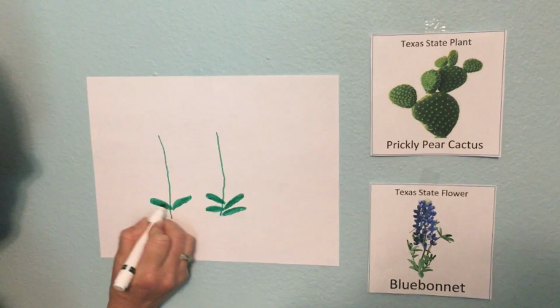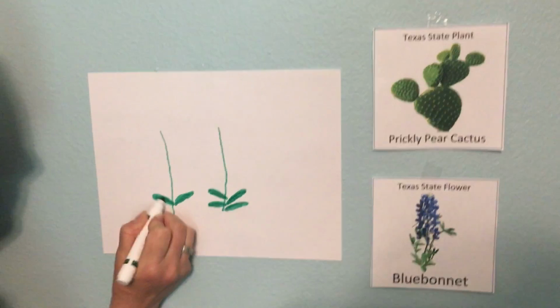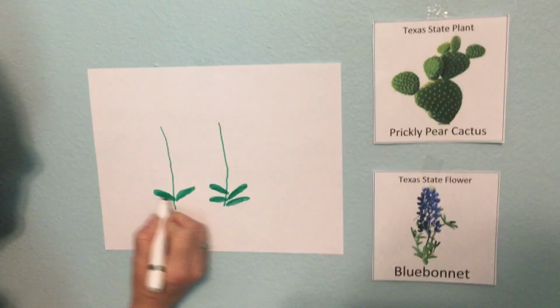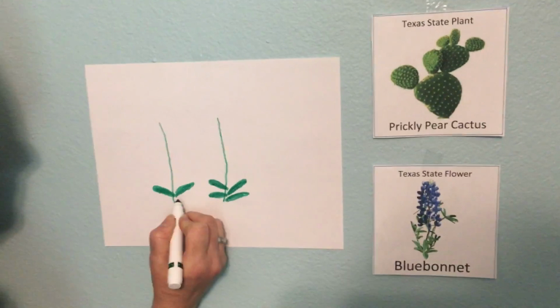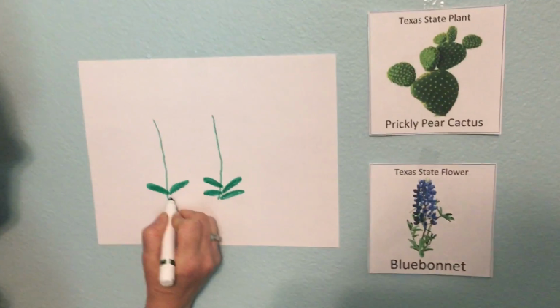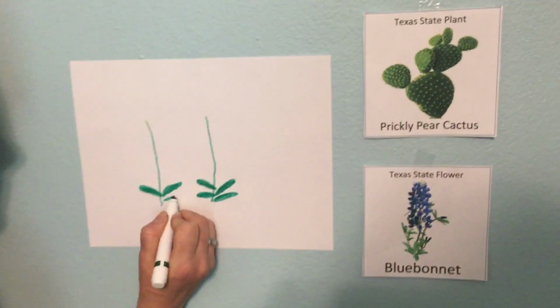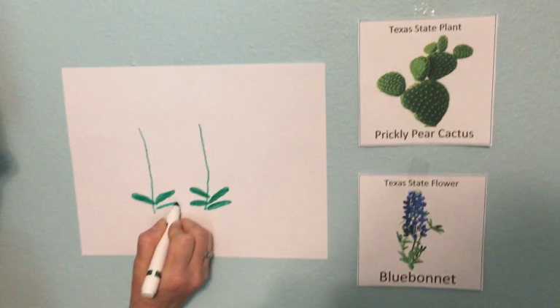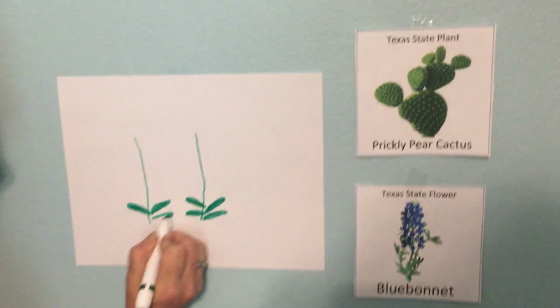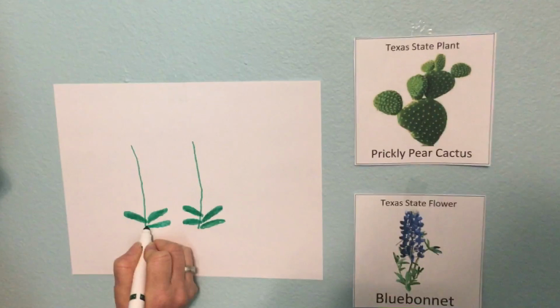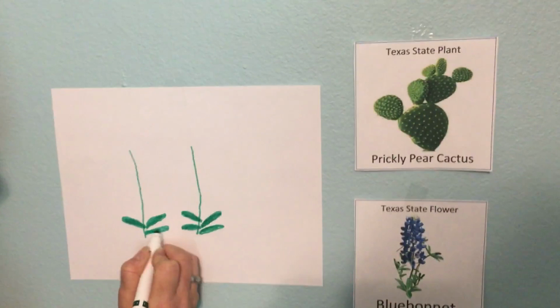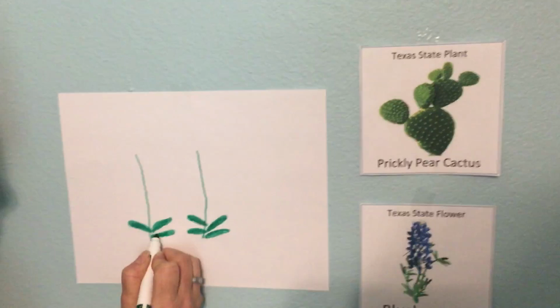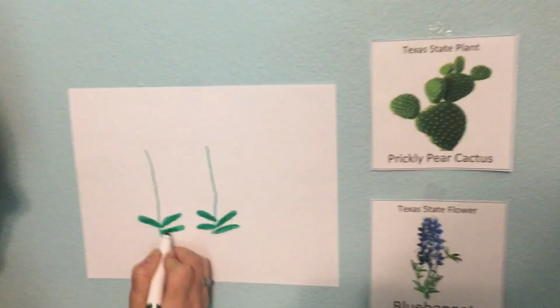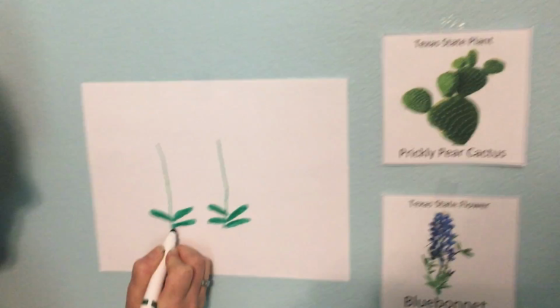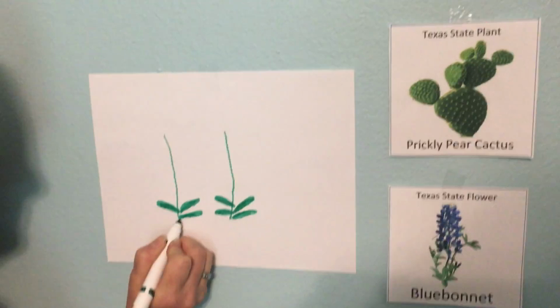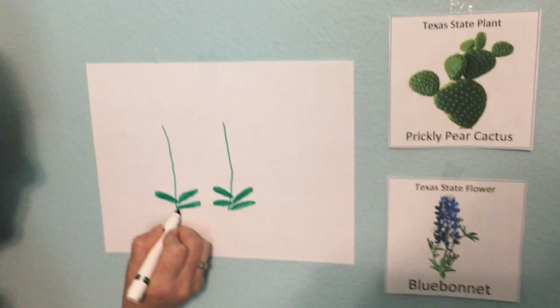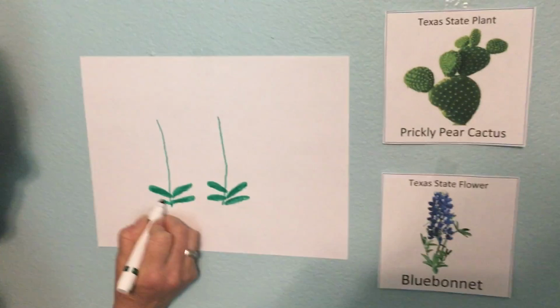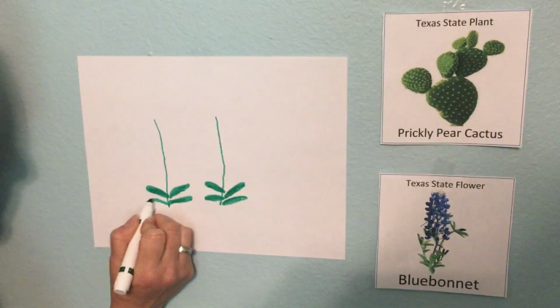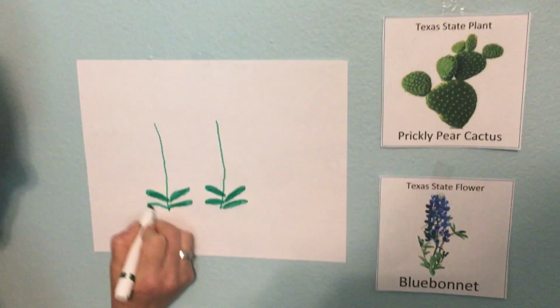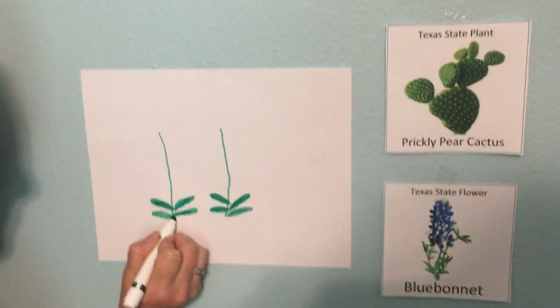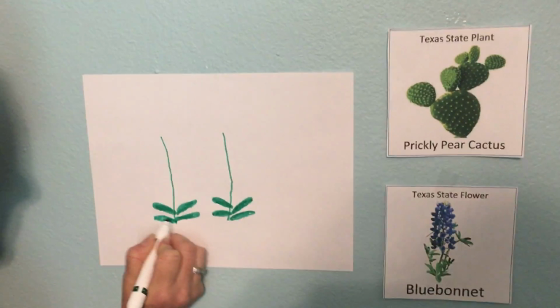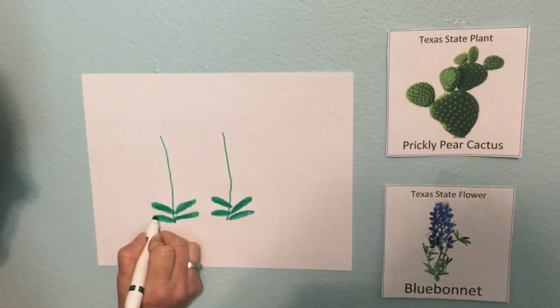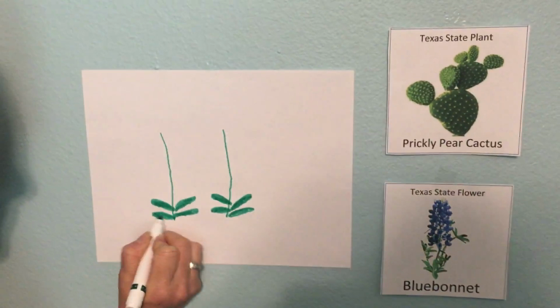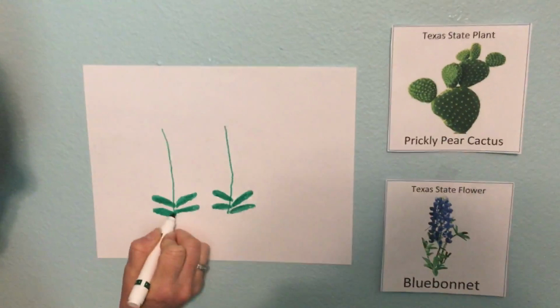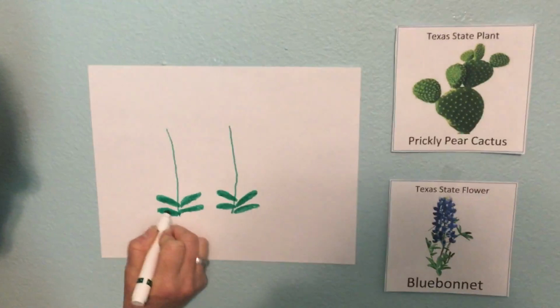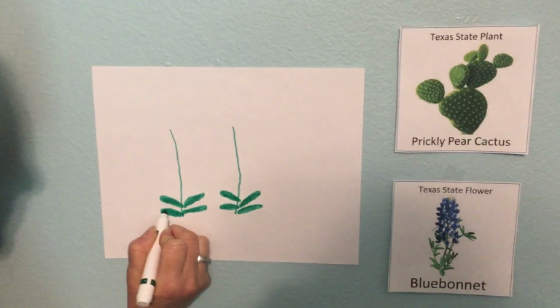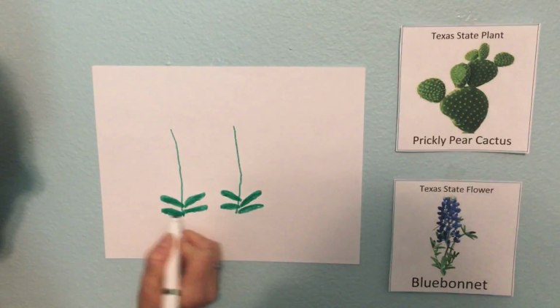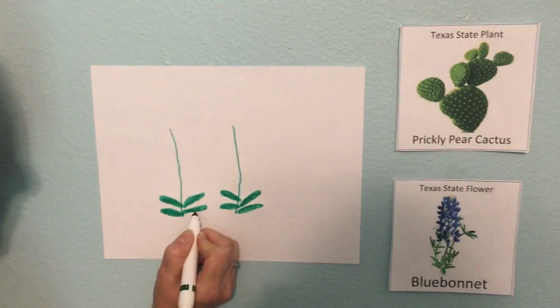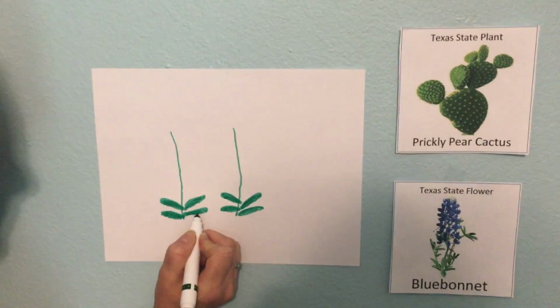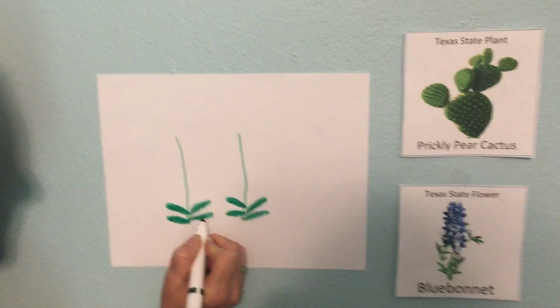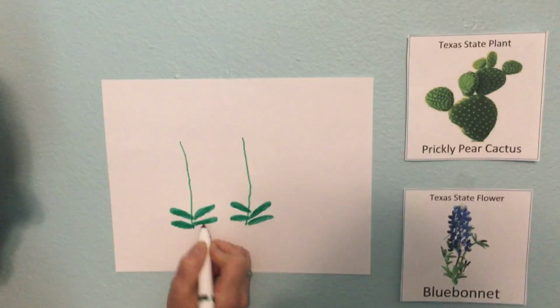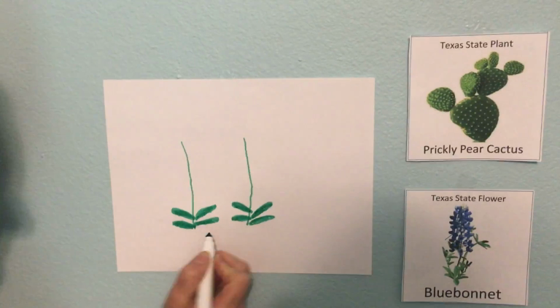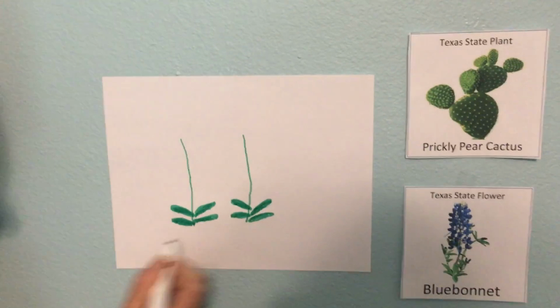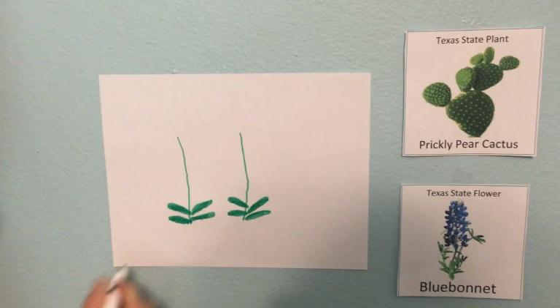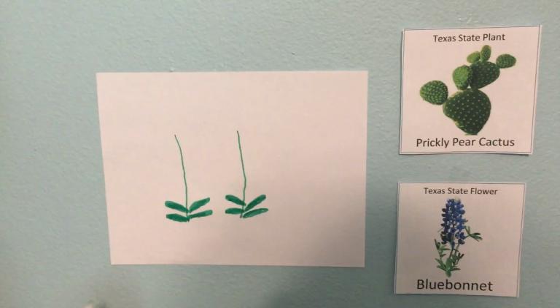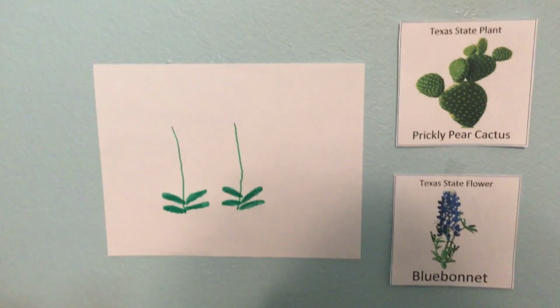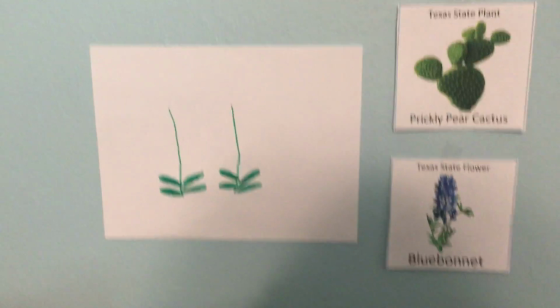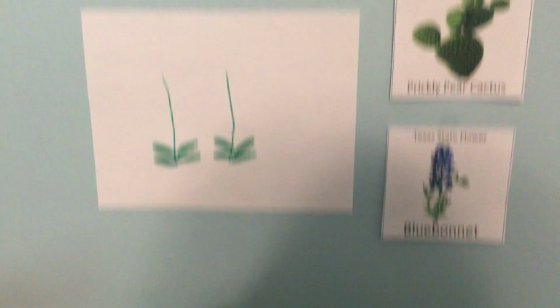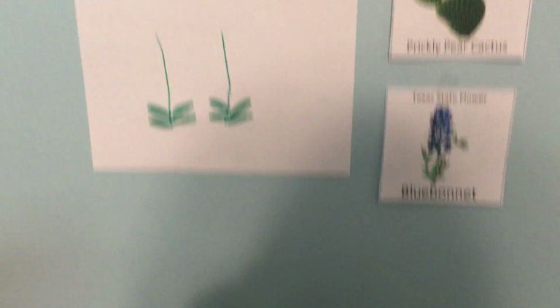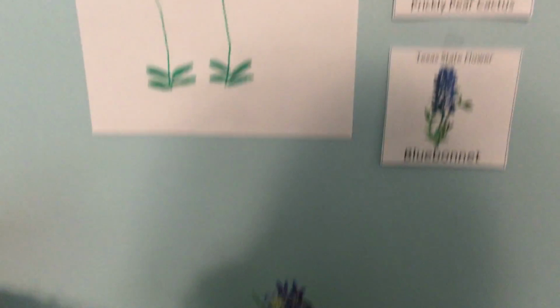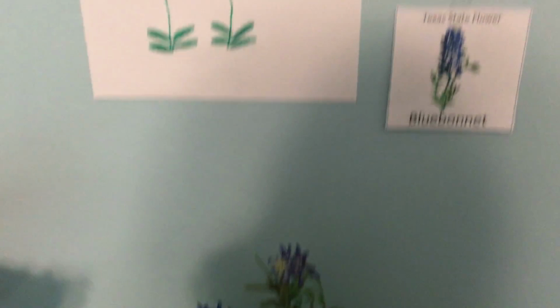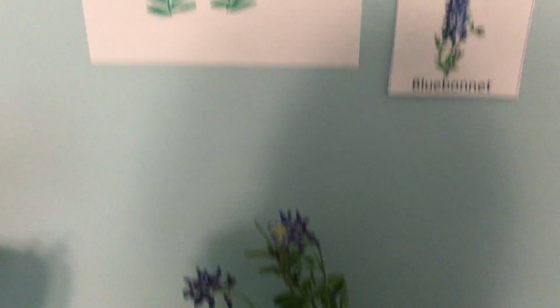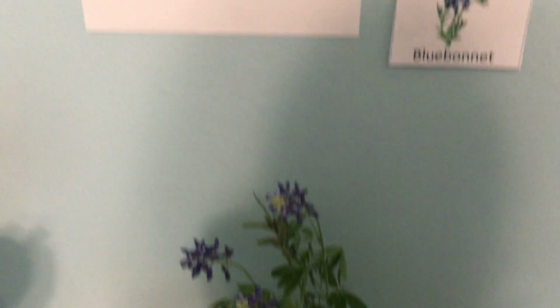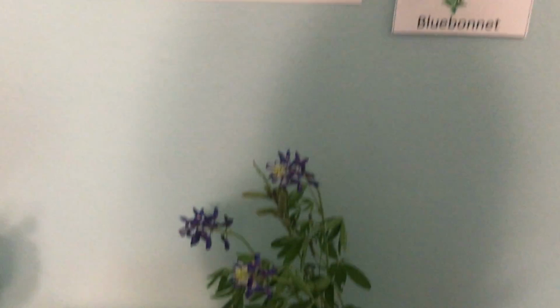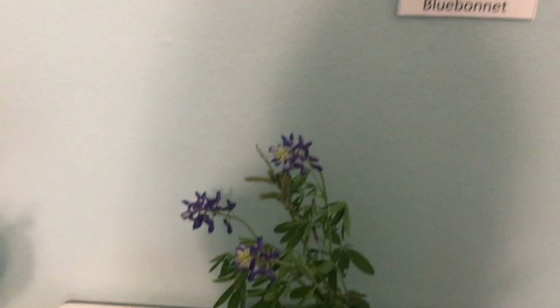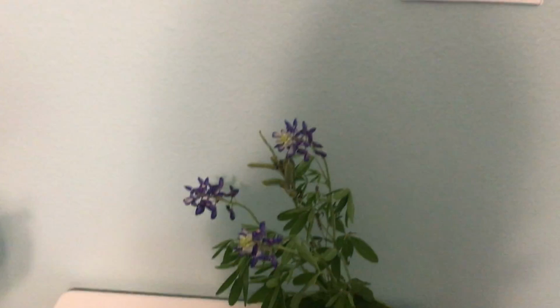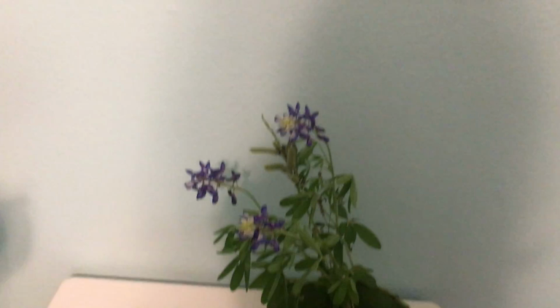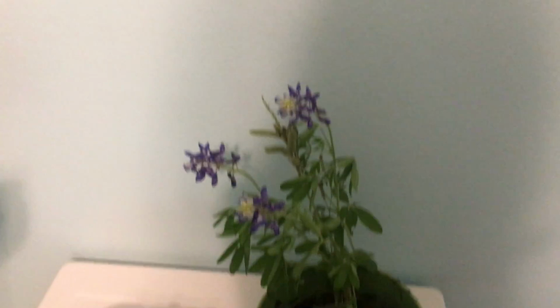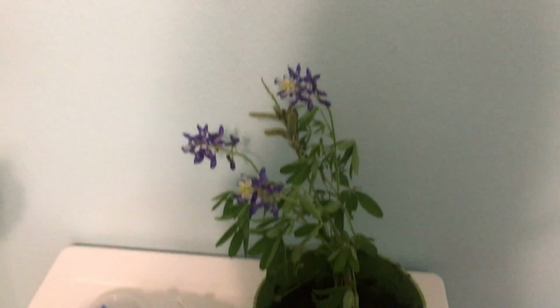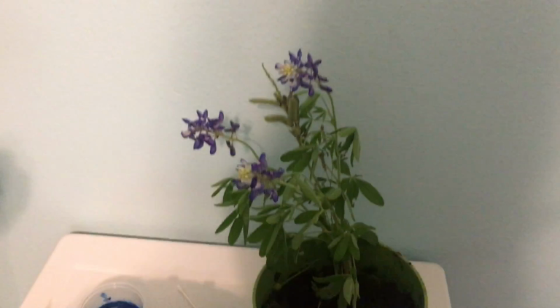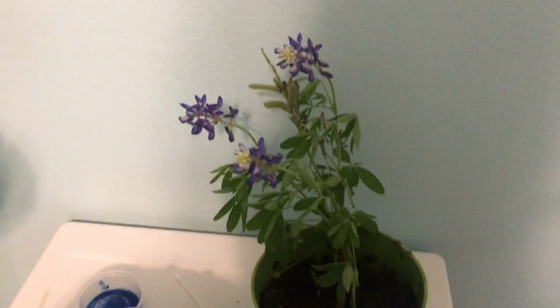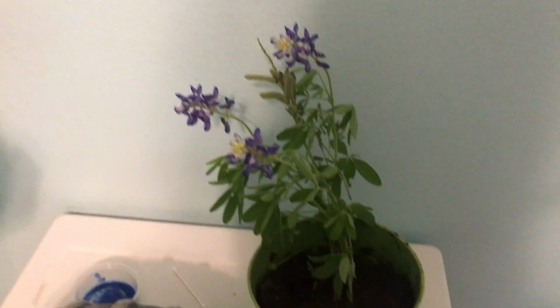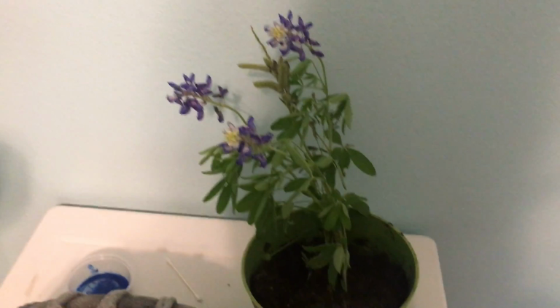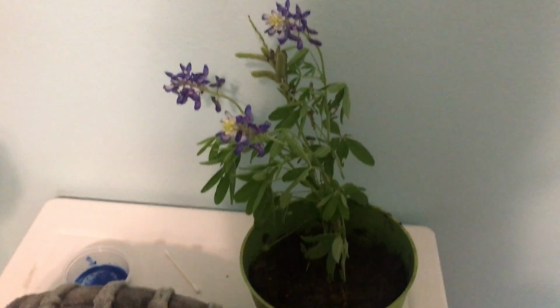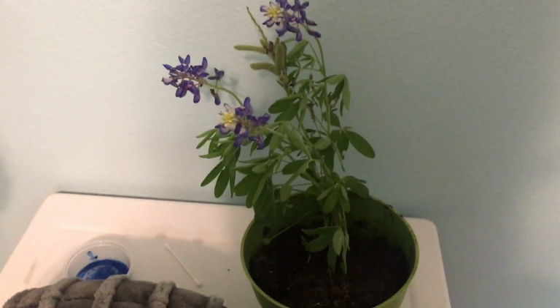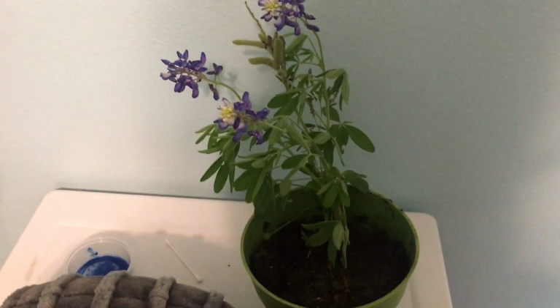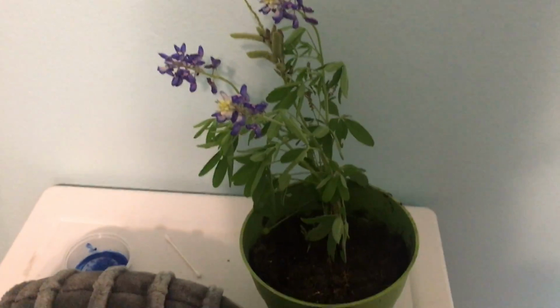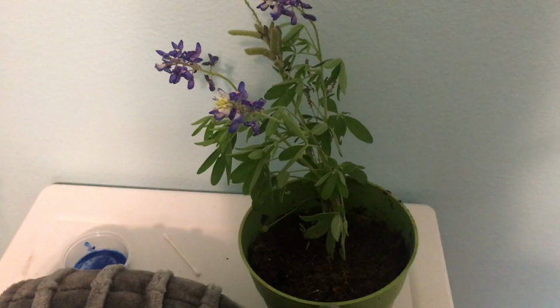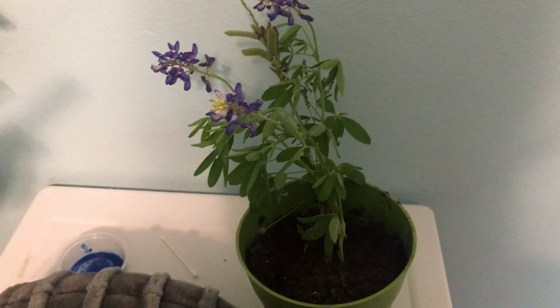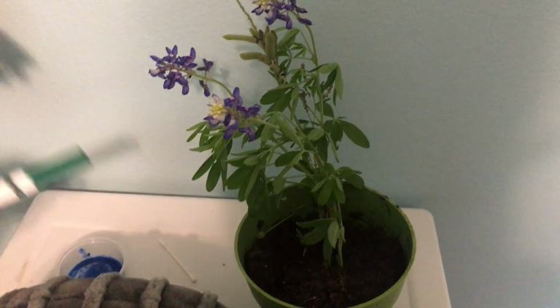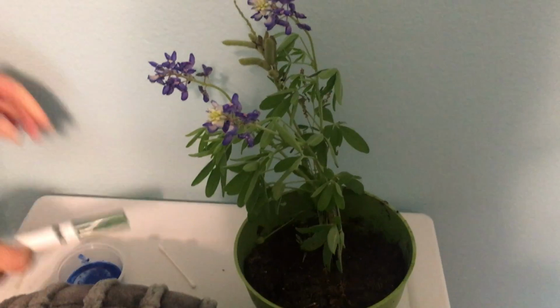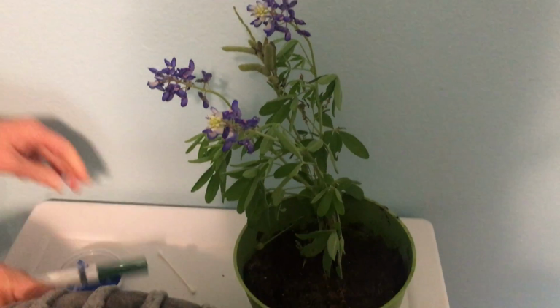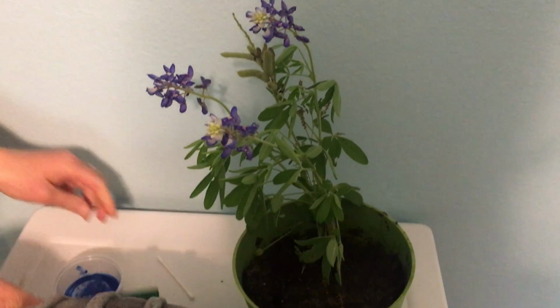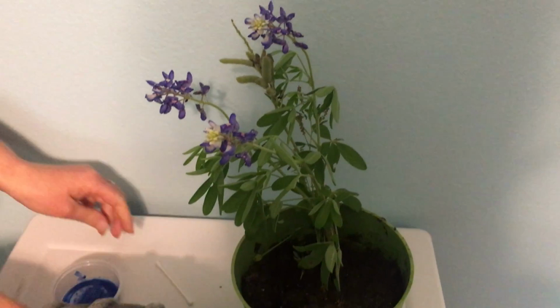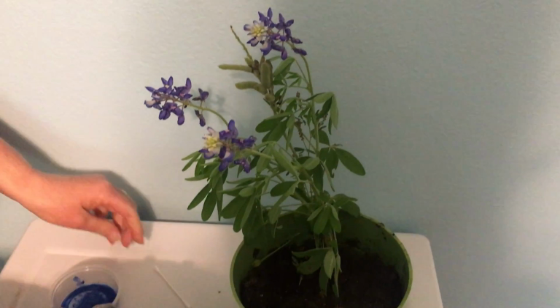You can draw lots of leaves. If you look at the blue bonnet plant you can see that there's lots of leaves on it, but I'm just gonna draw a few today.